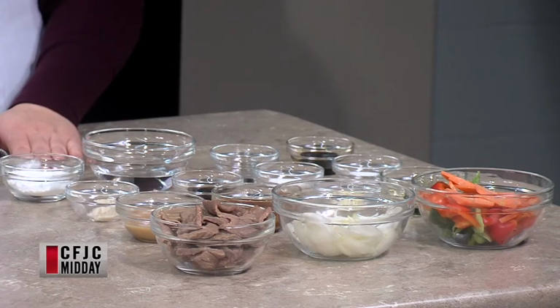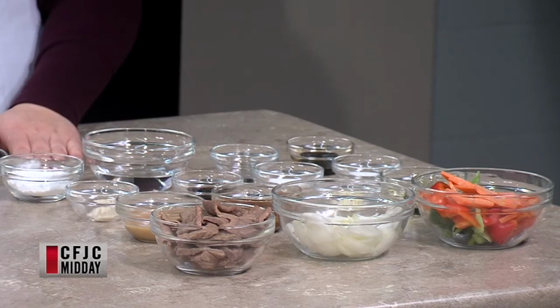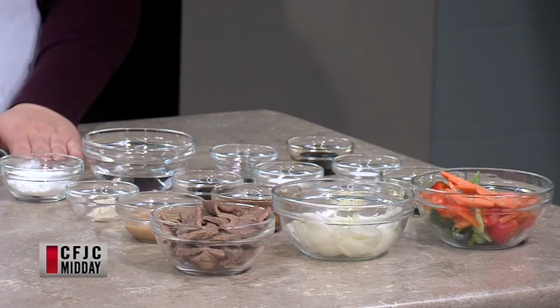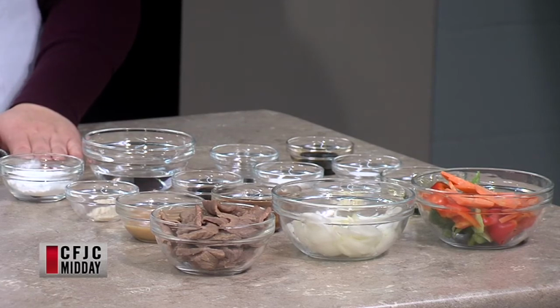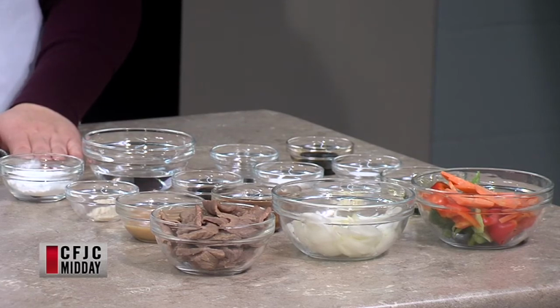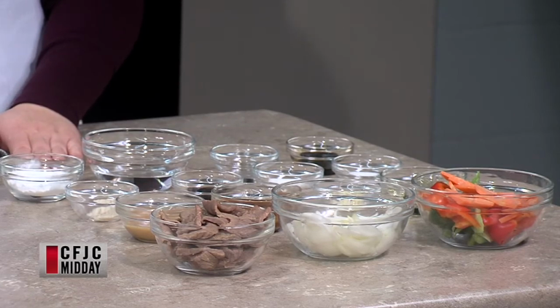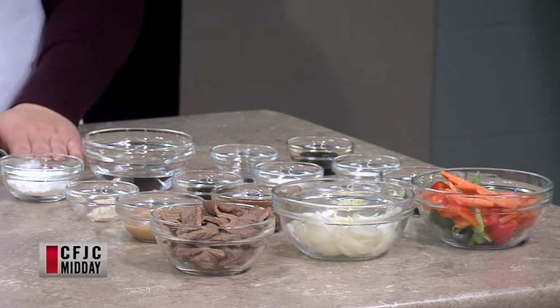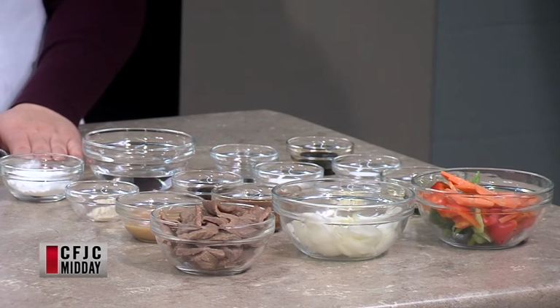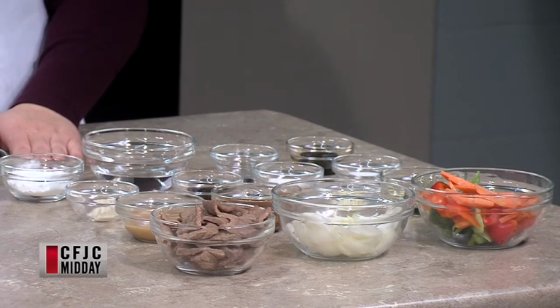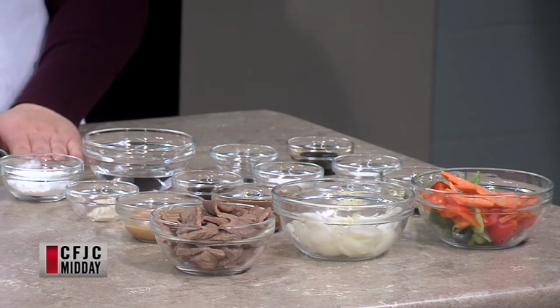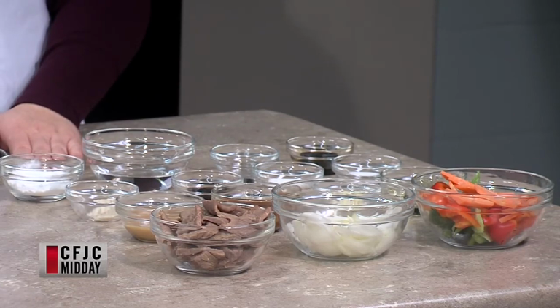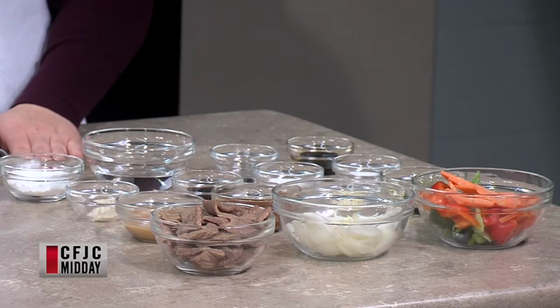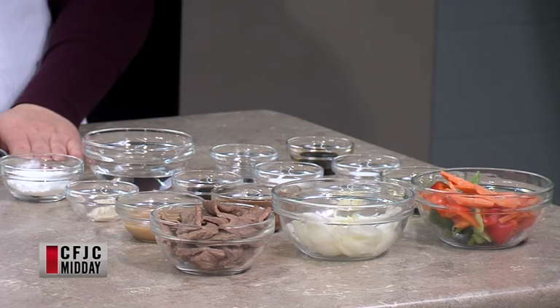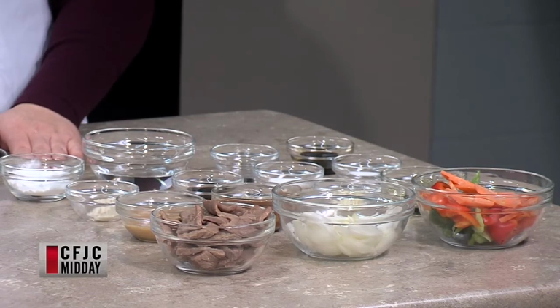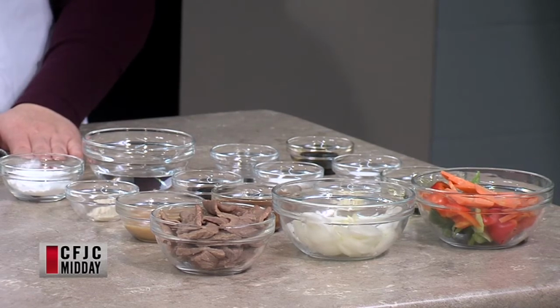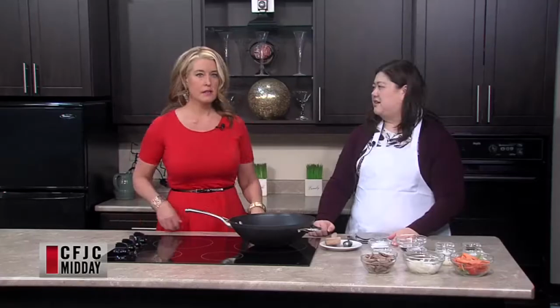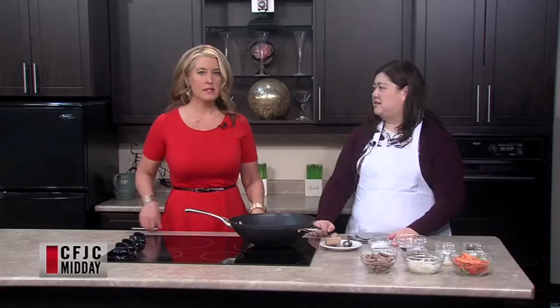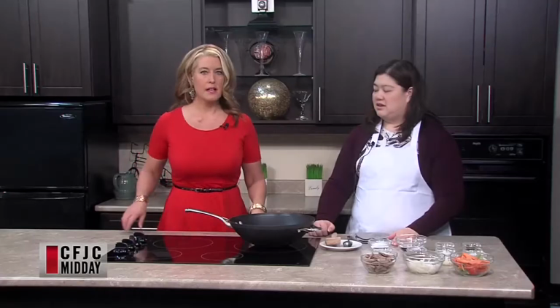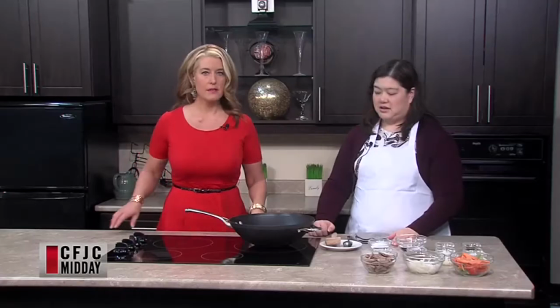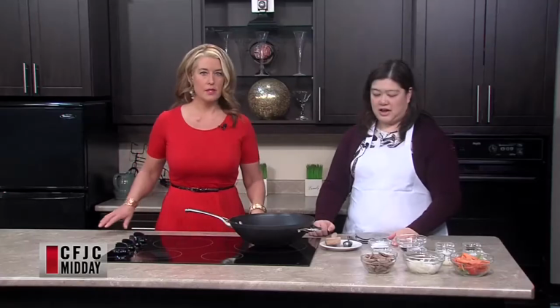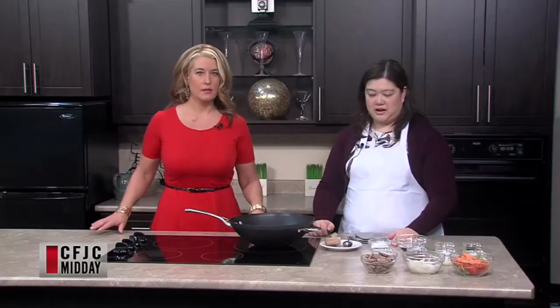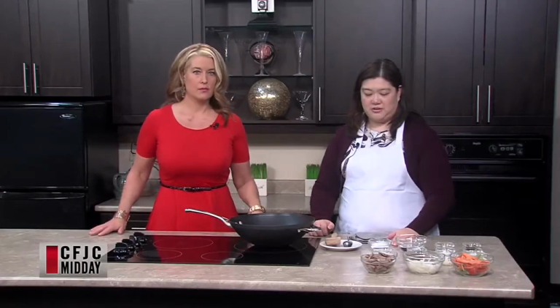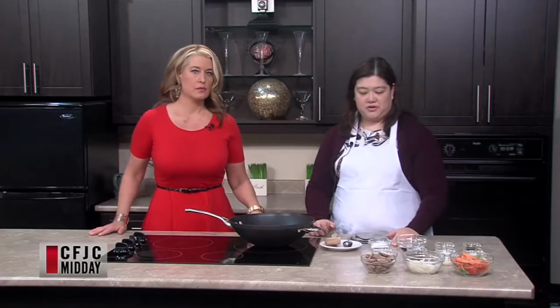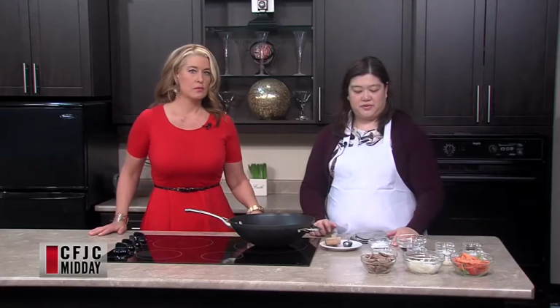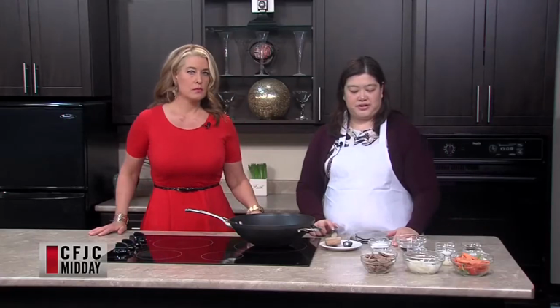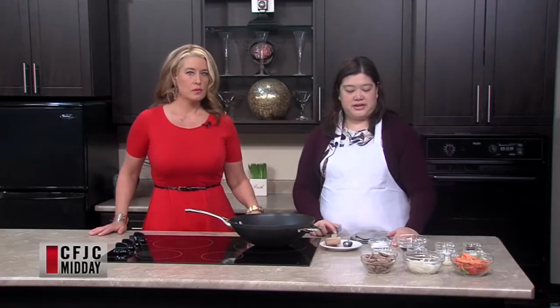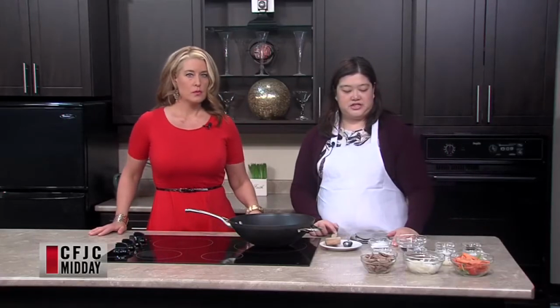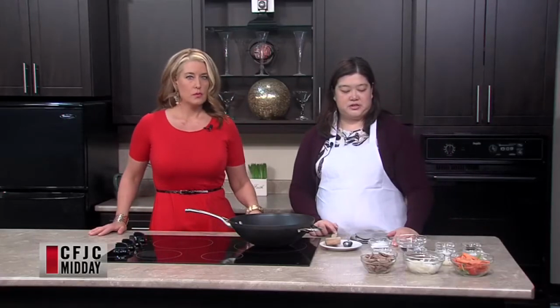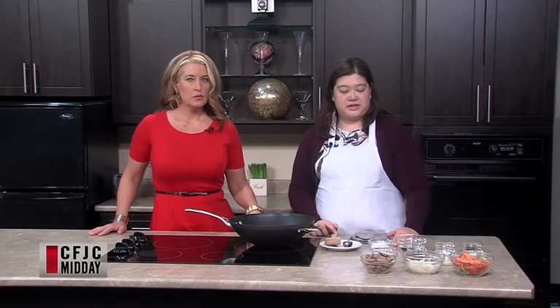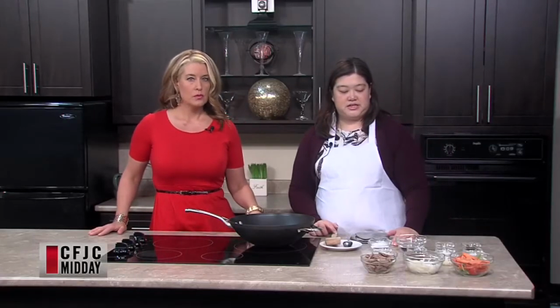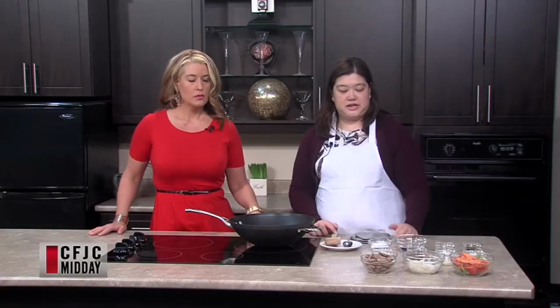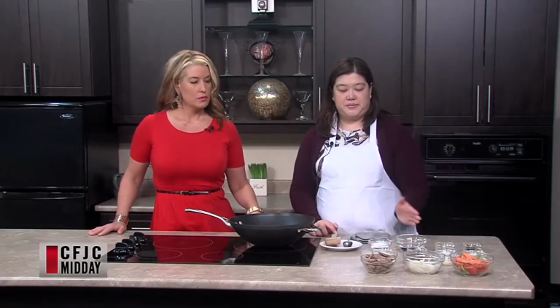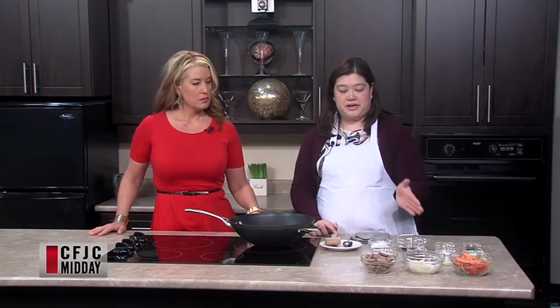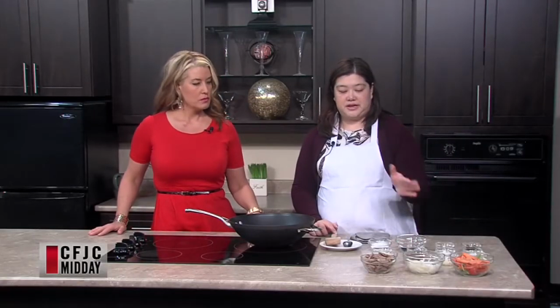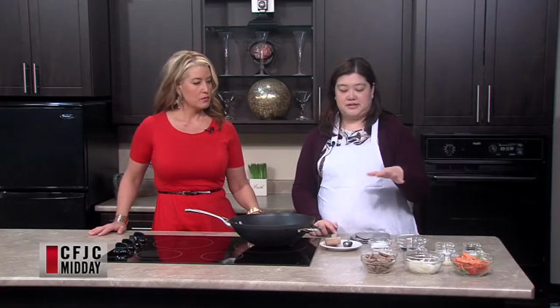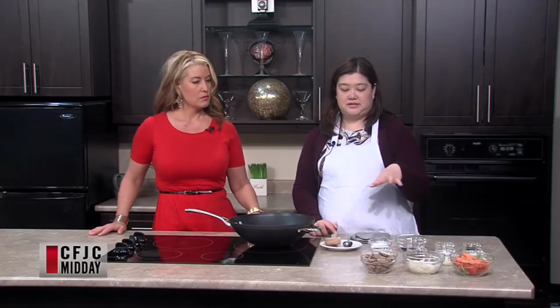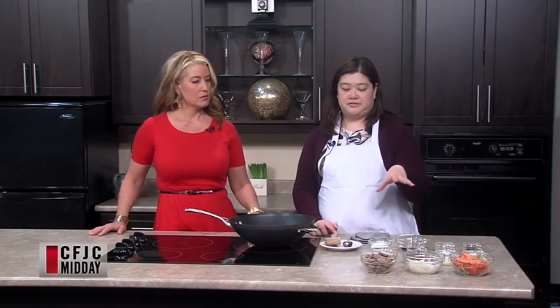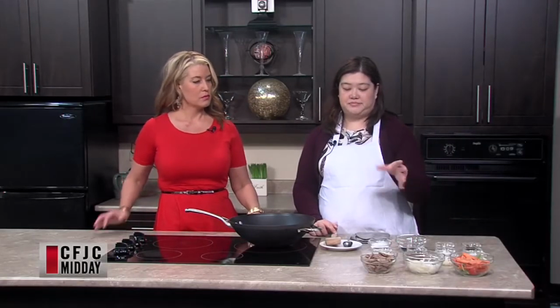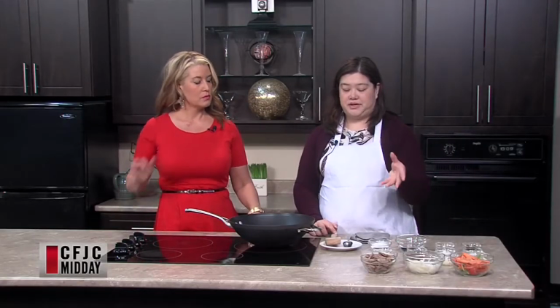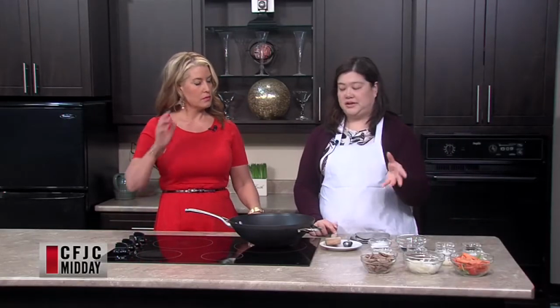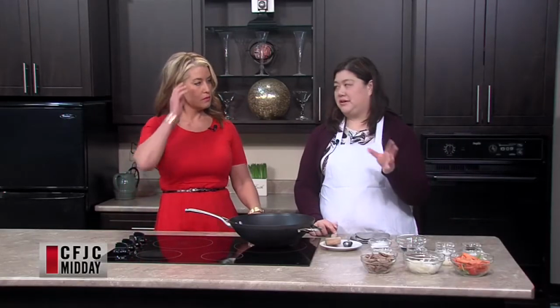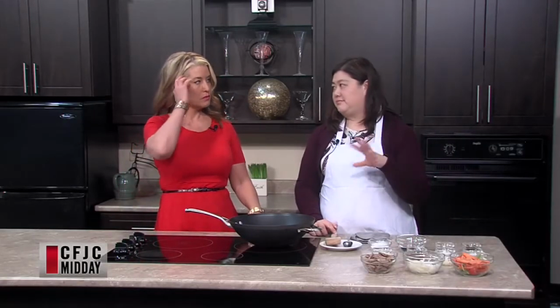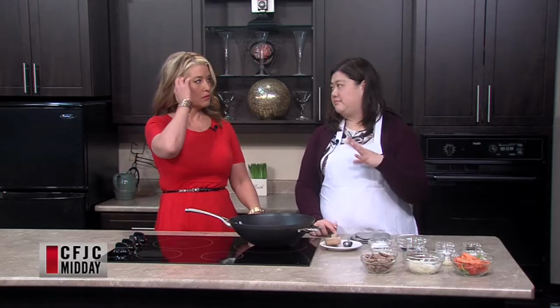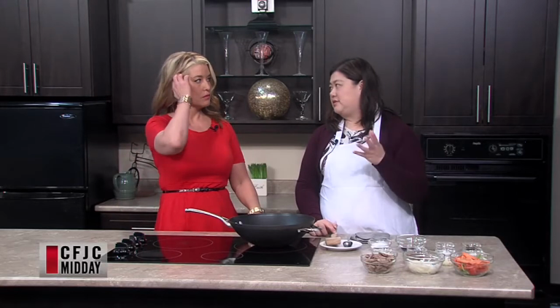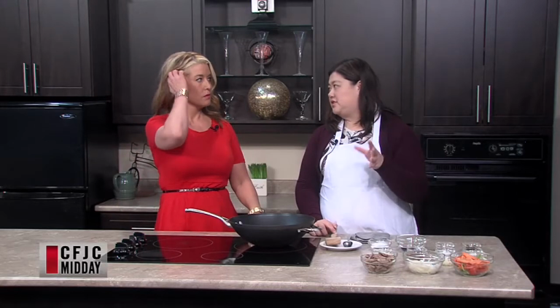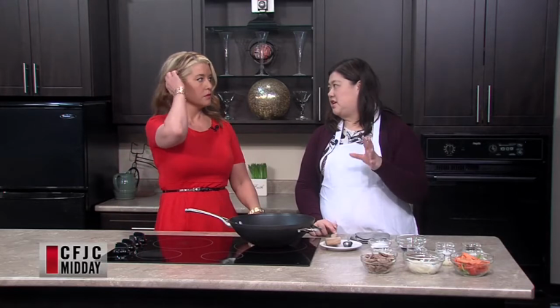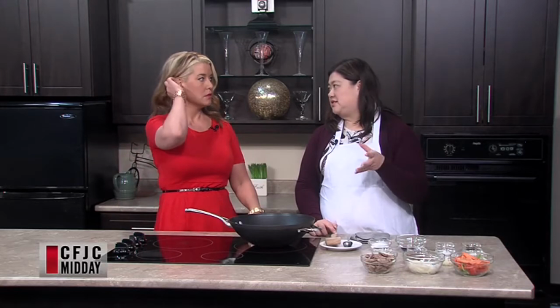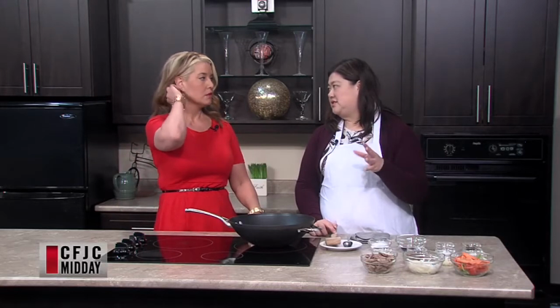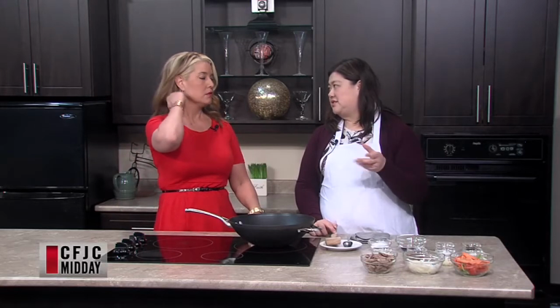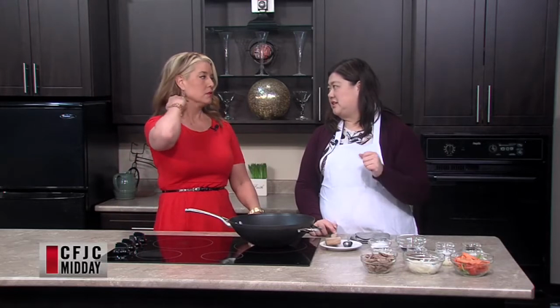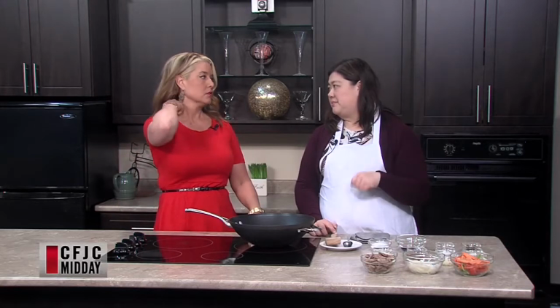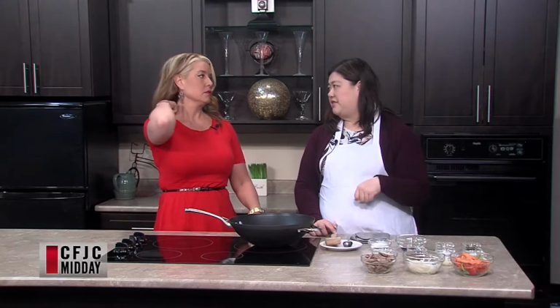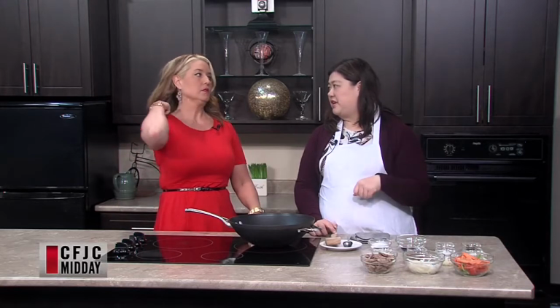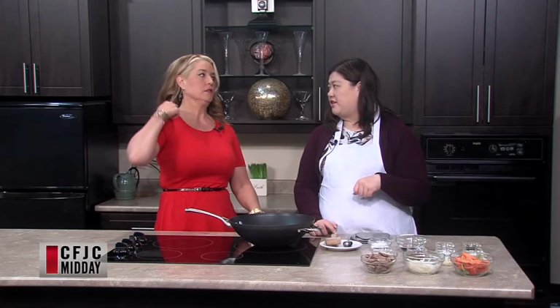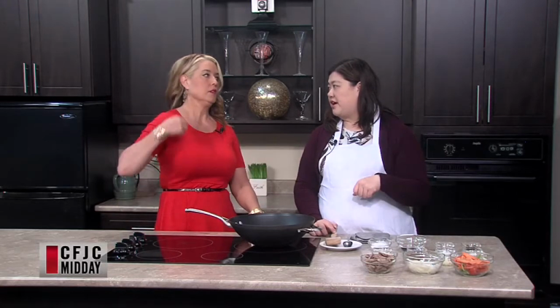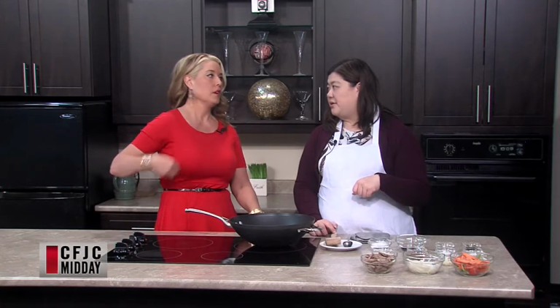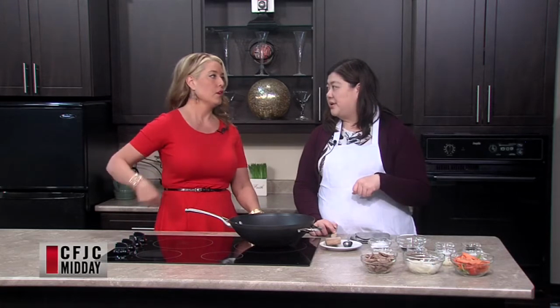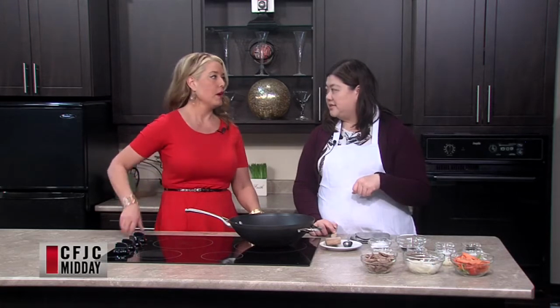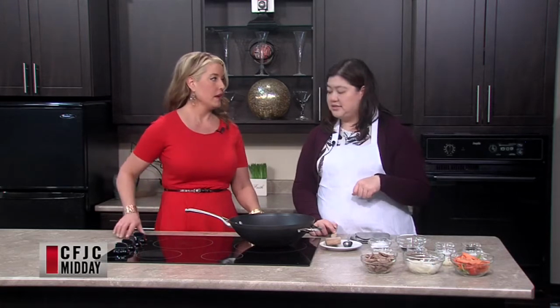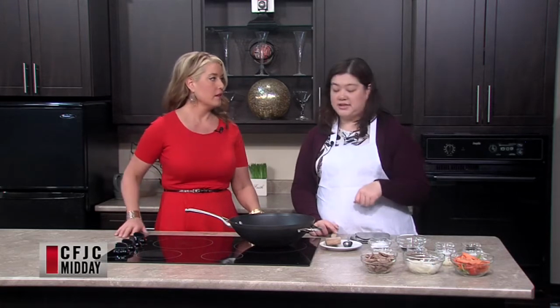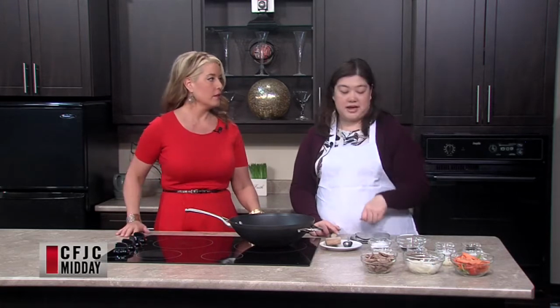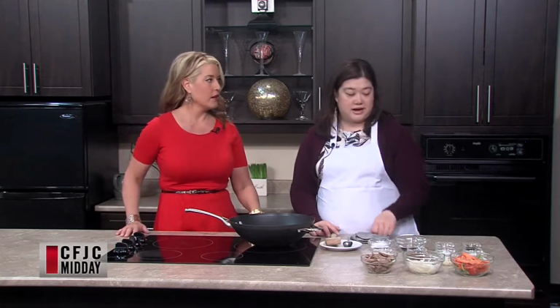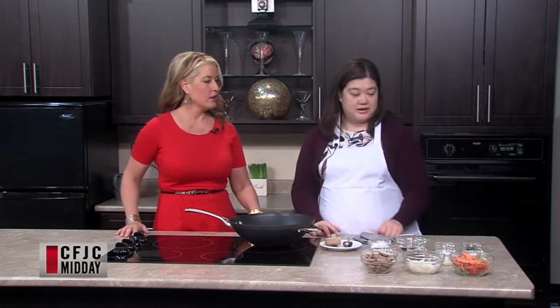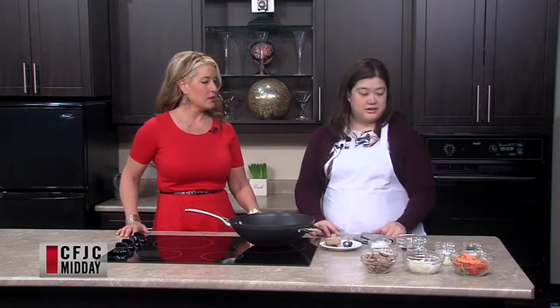And that's just to thicken it up if needed? Yeah. I don't know if we'll need it too much today because peanut sauce is a little bit thicker anyways. Okay, good.